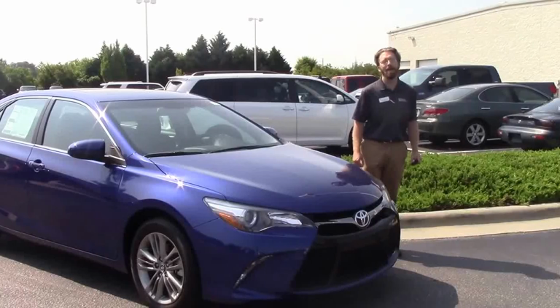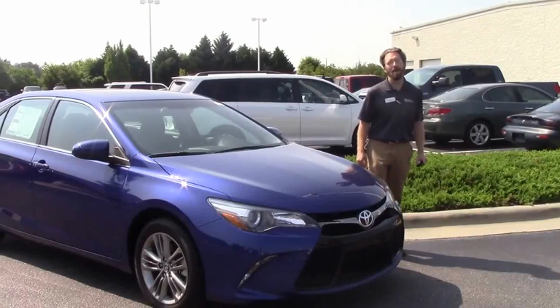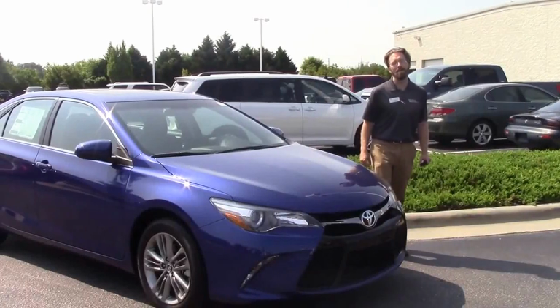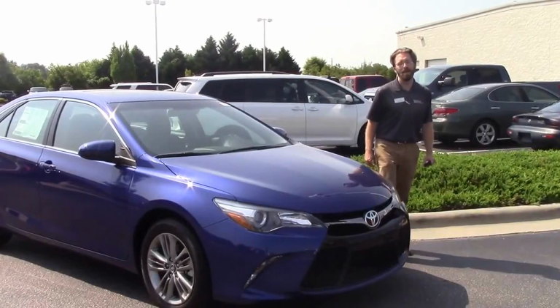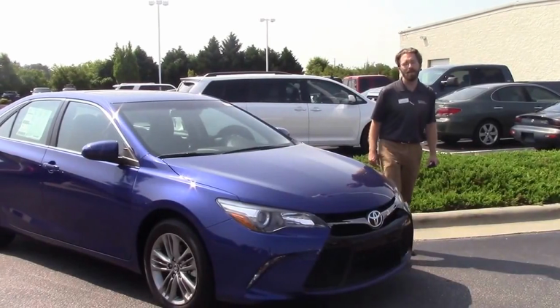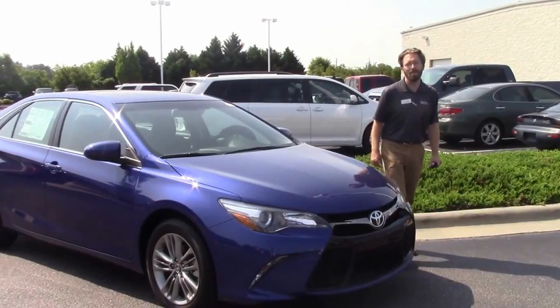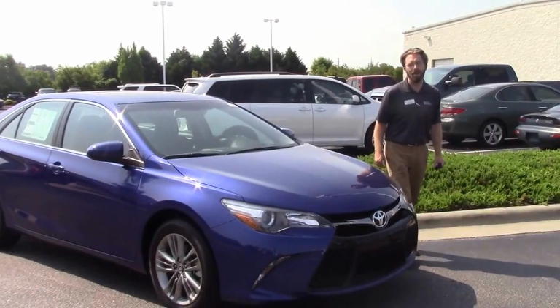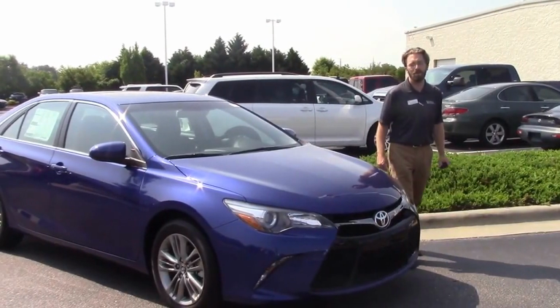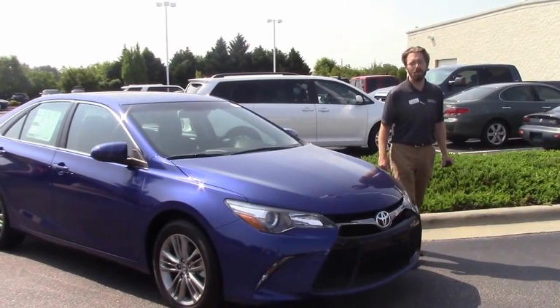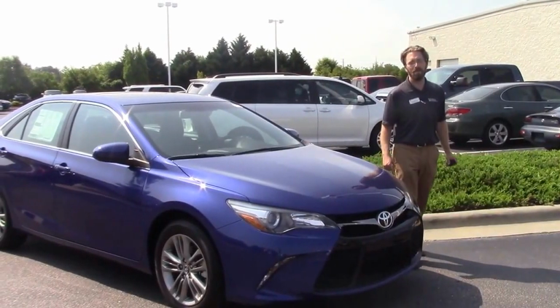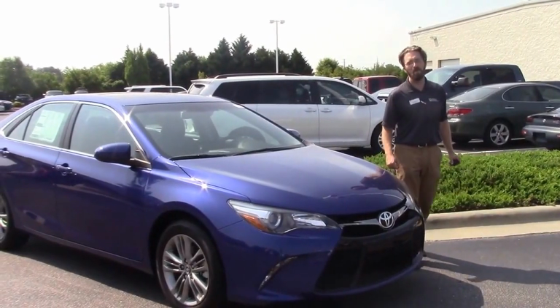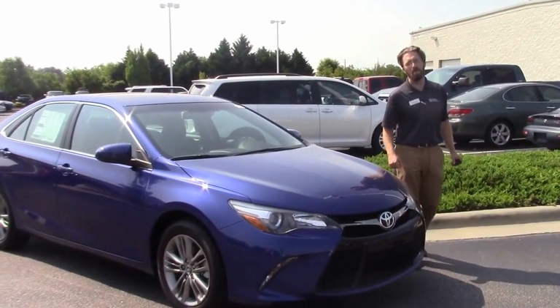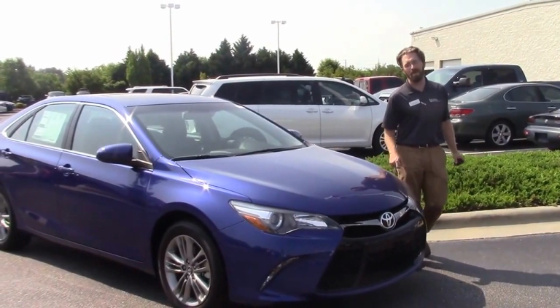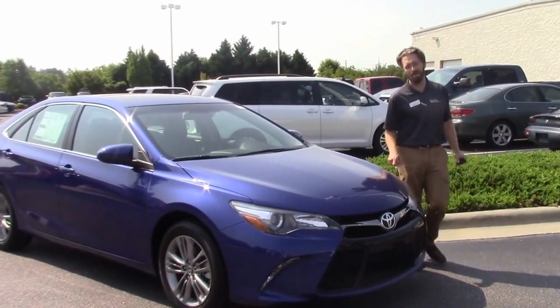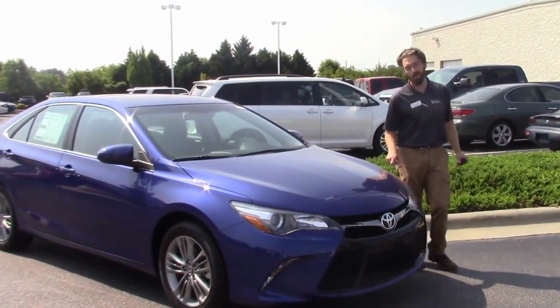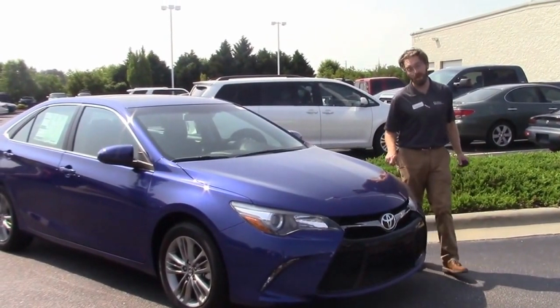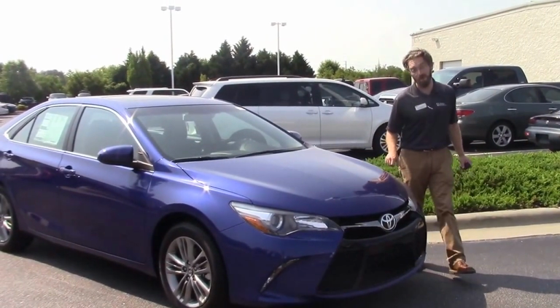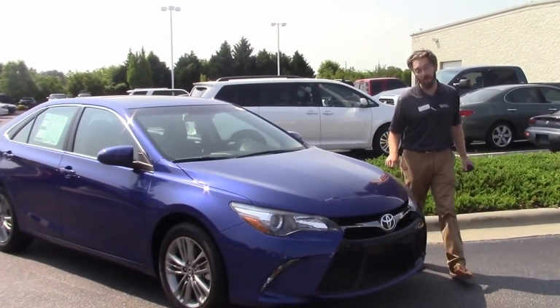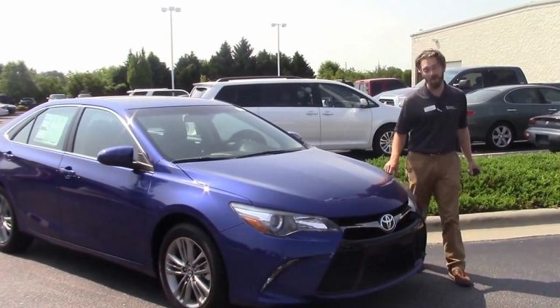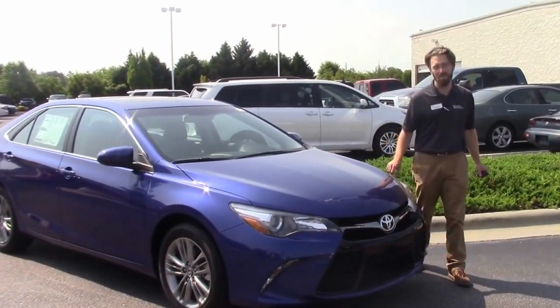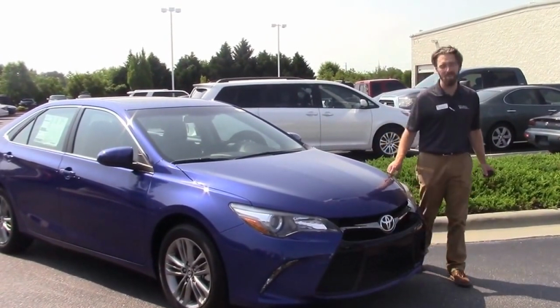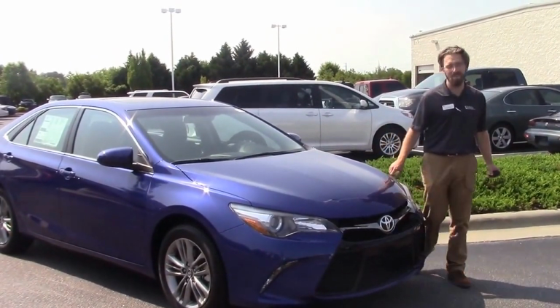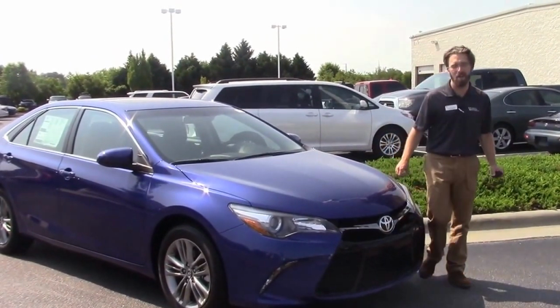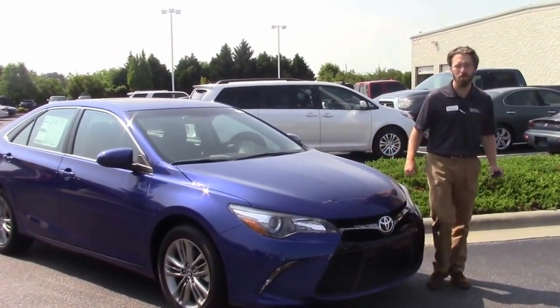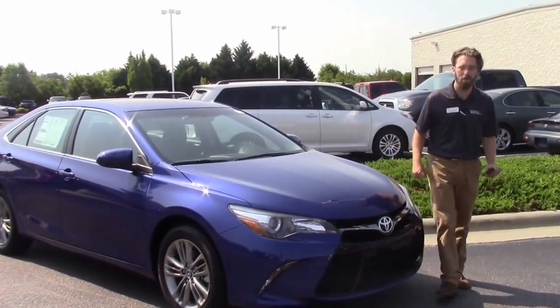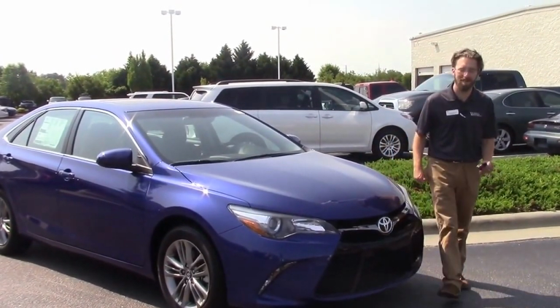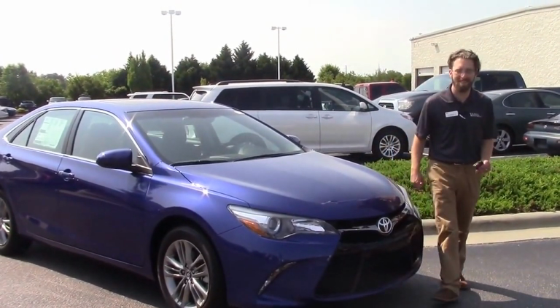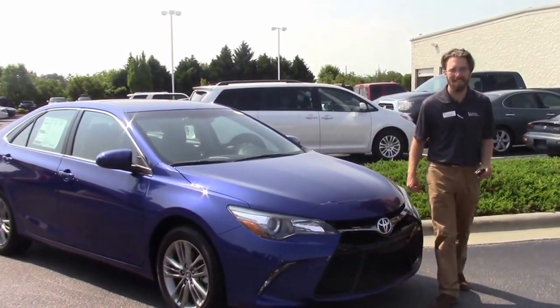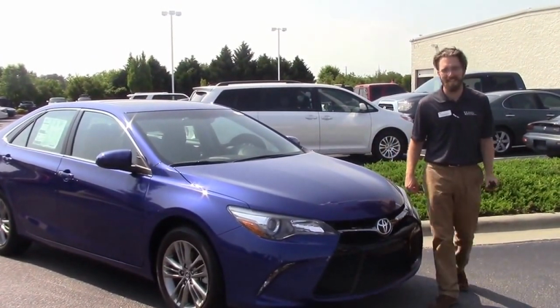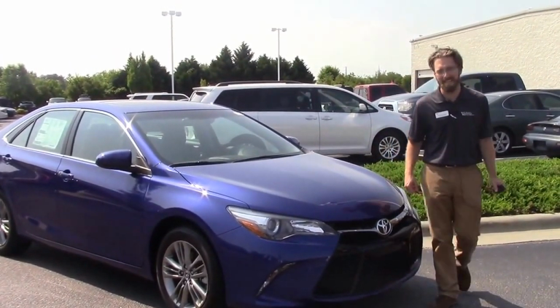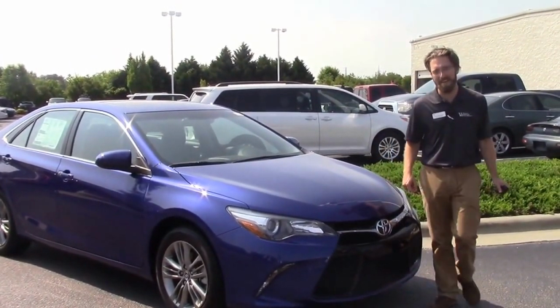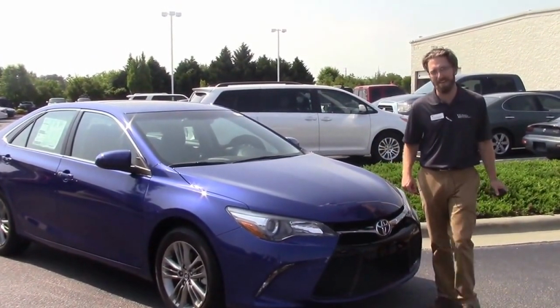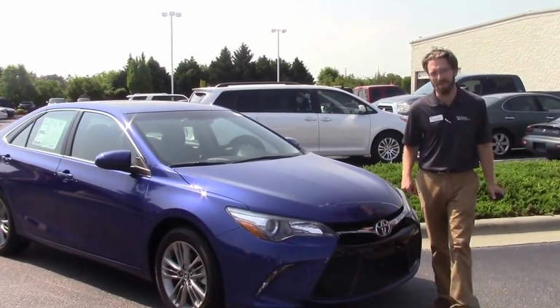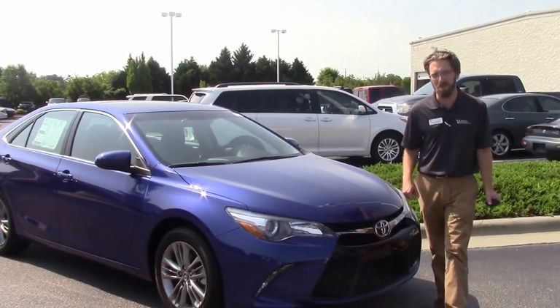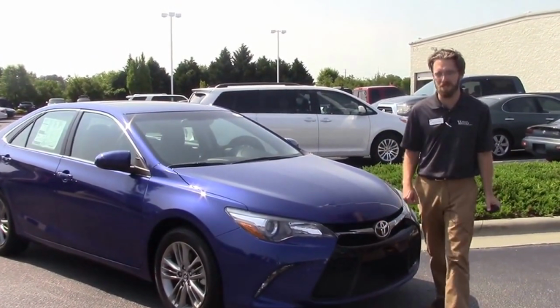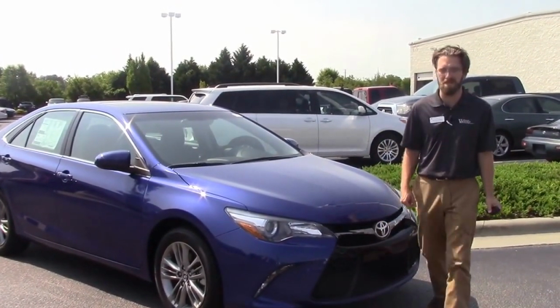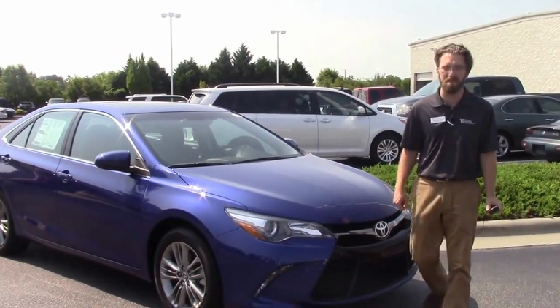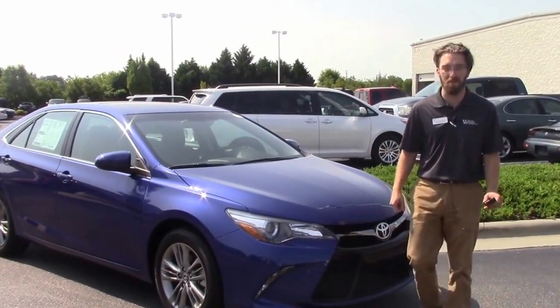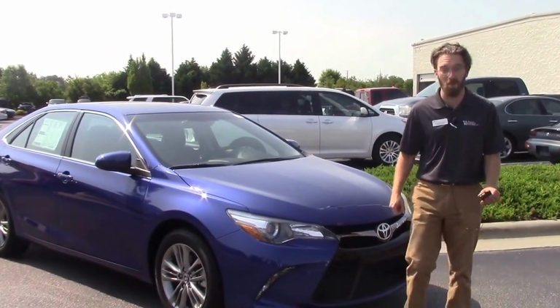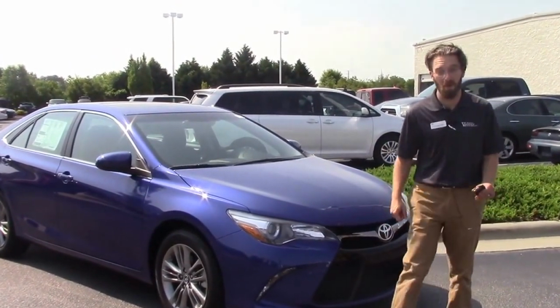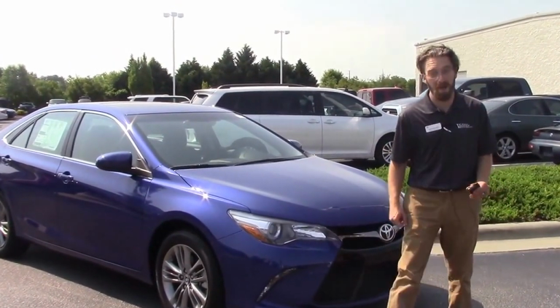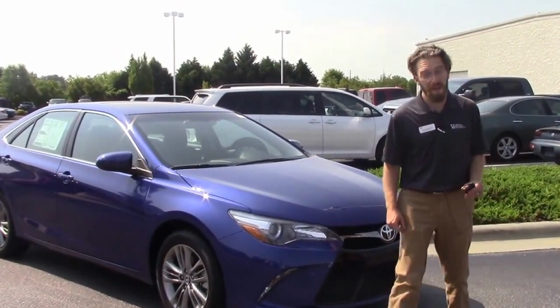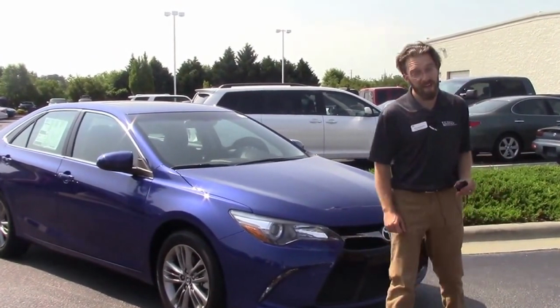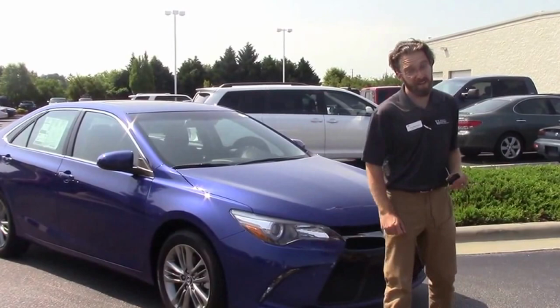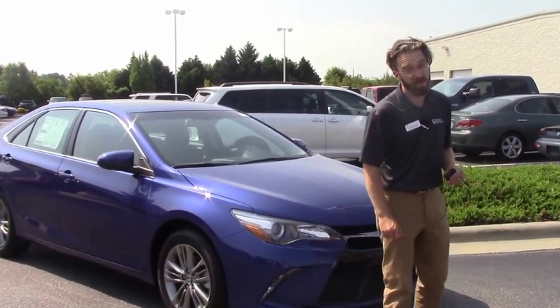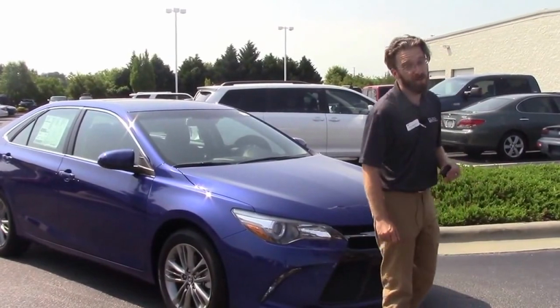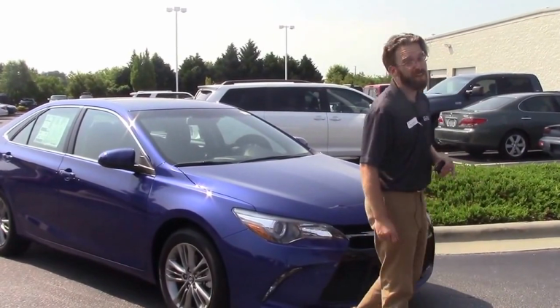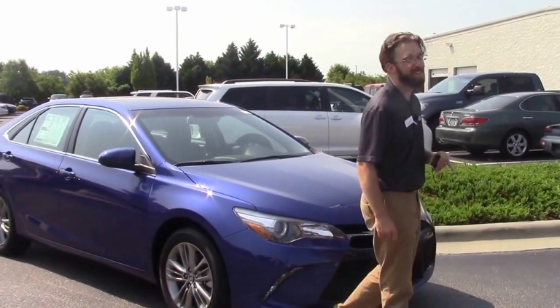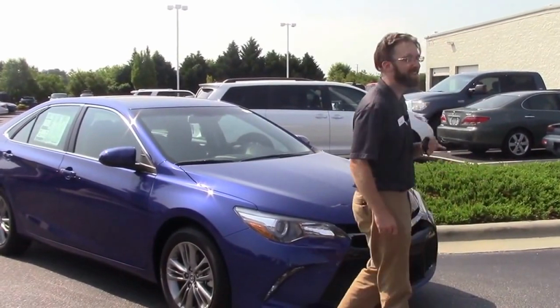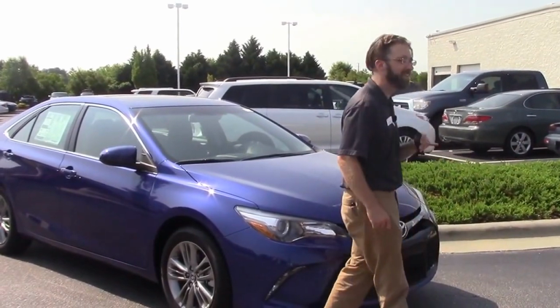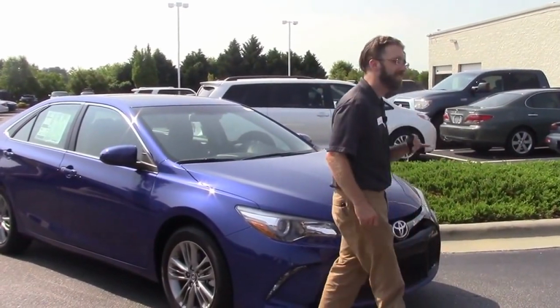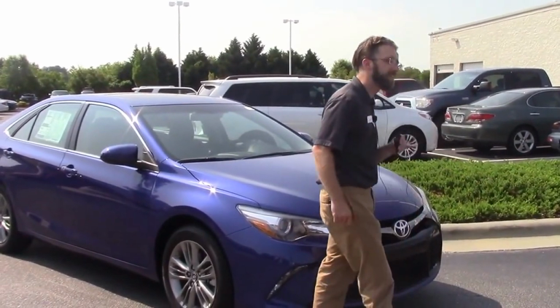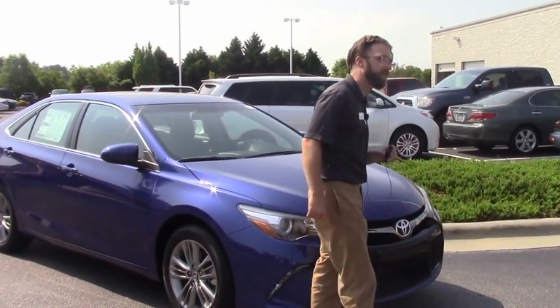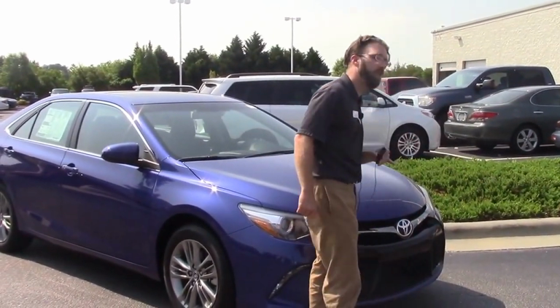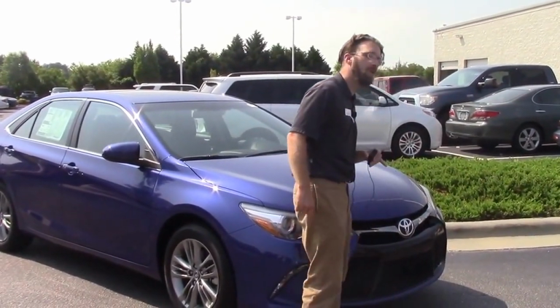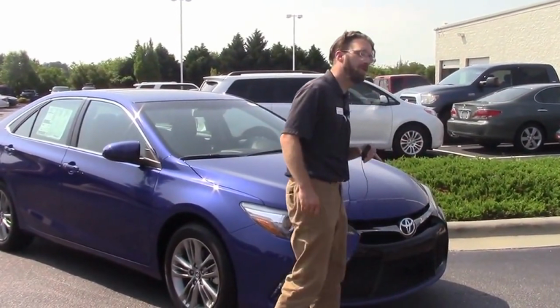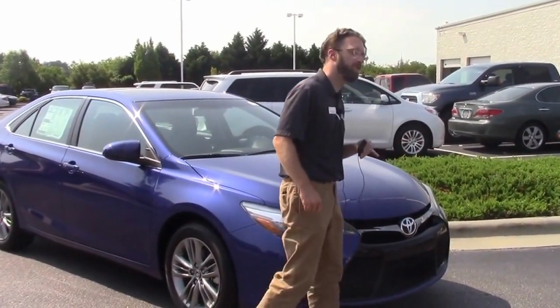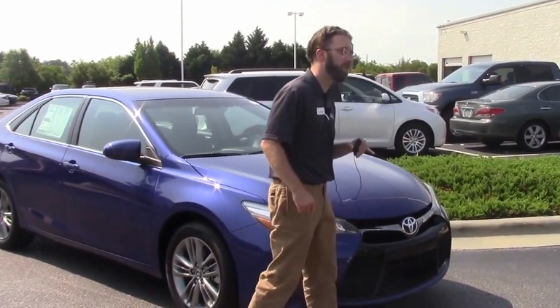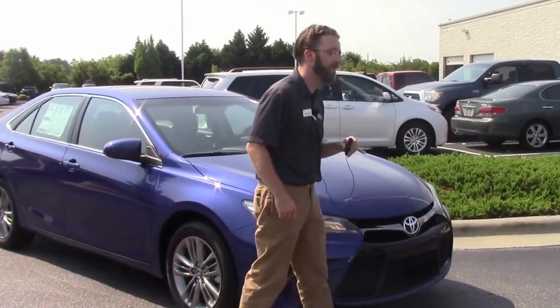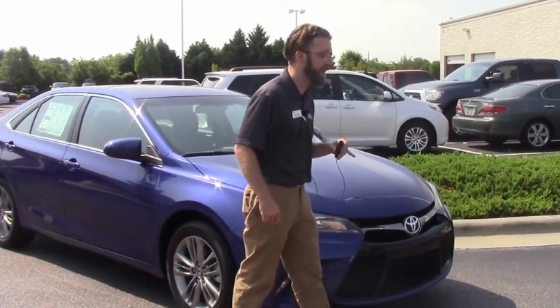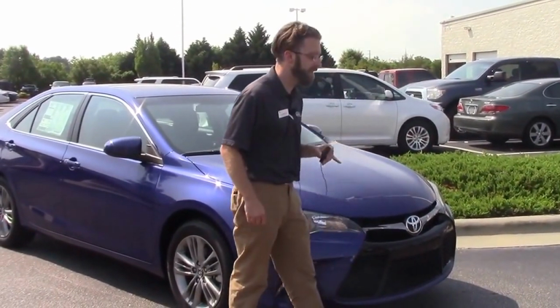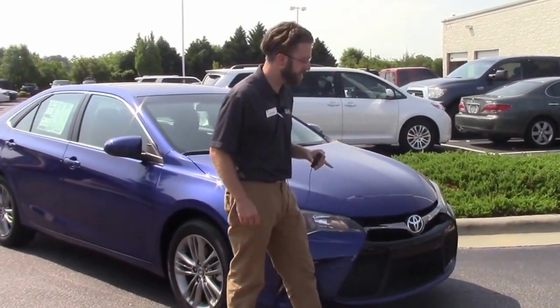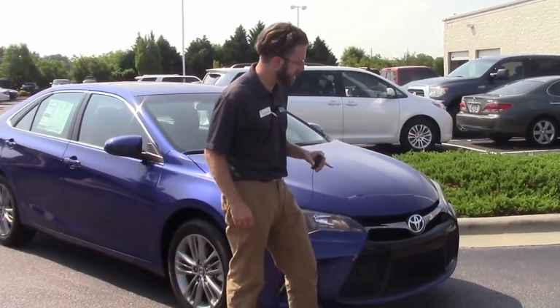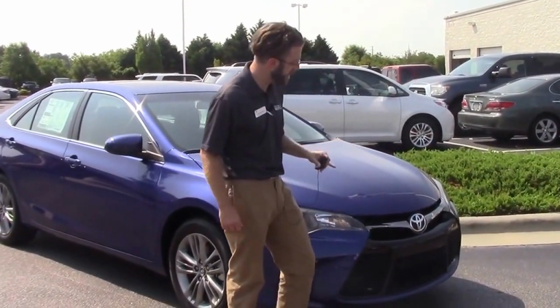Hey guys, Ace Ashworth with Hubert Vester Toyota. Today we're talking about TN9274. It's a 2016 Toyota Corolla SE.